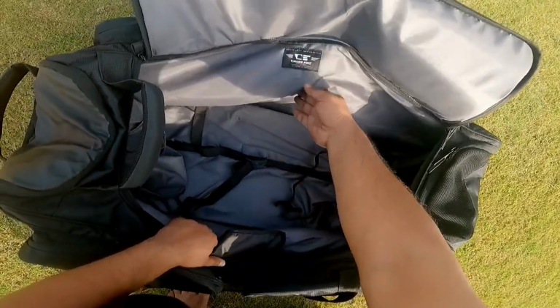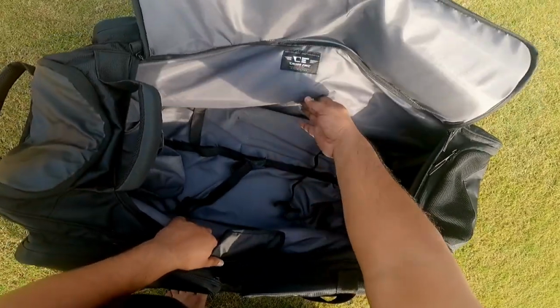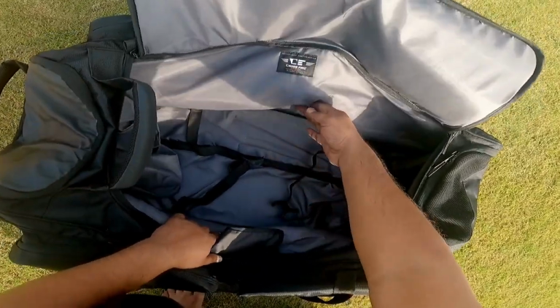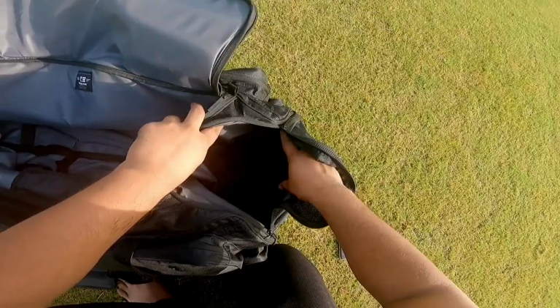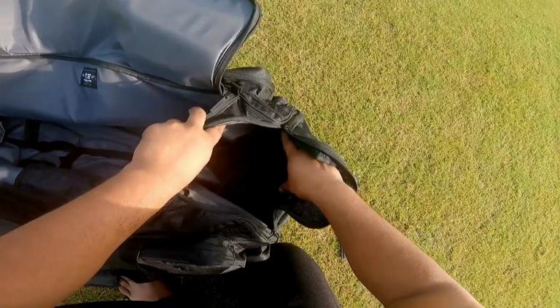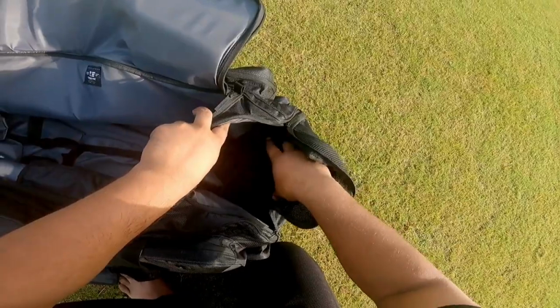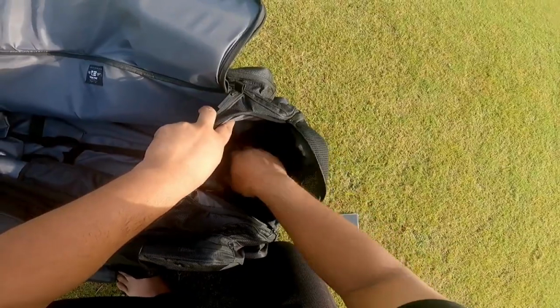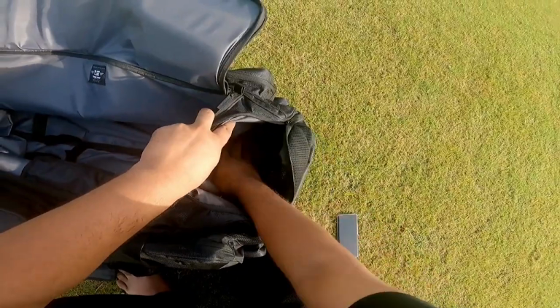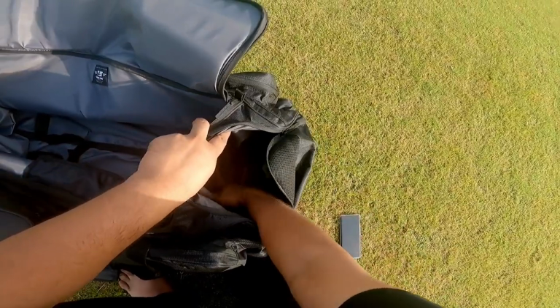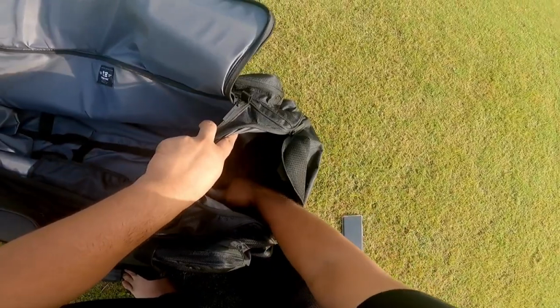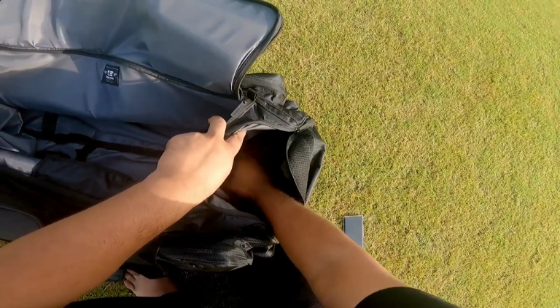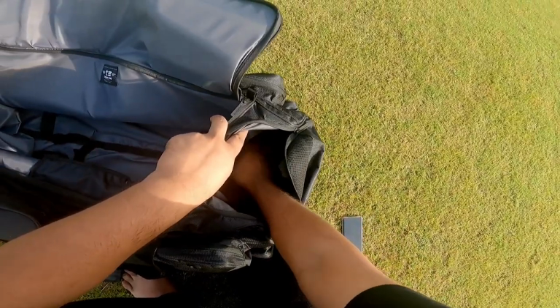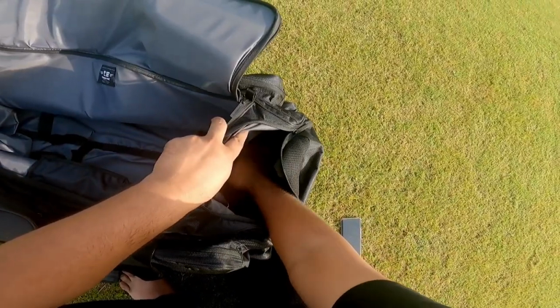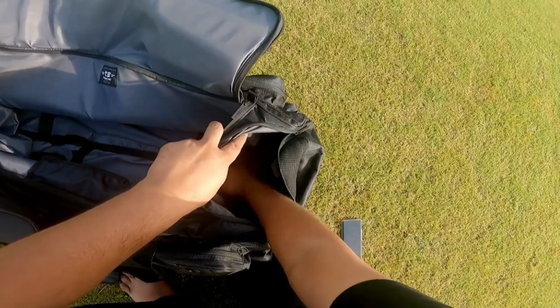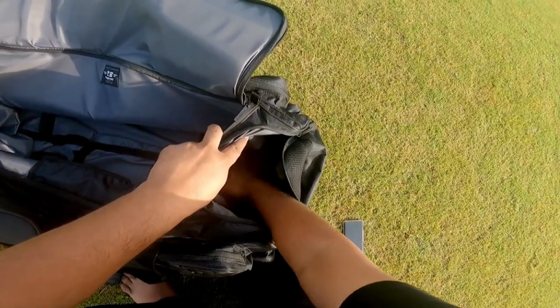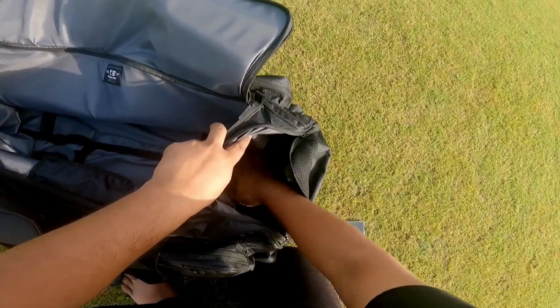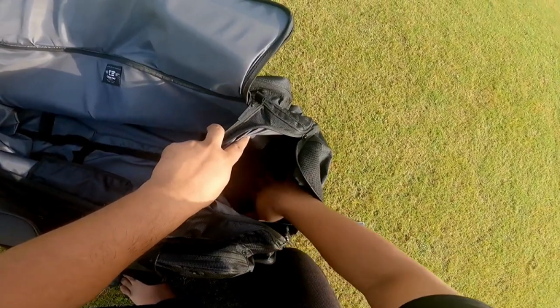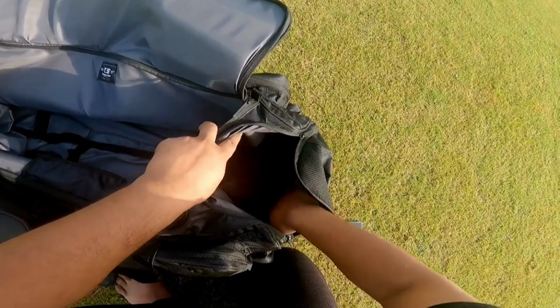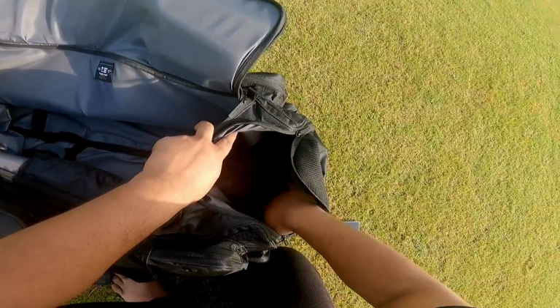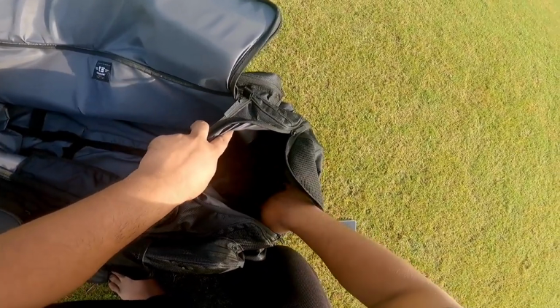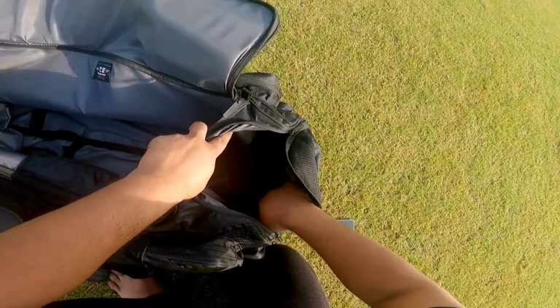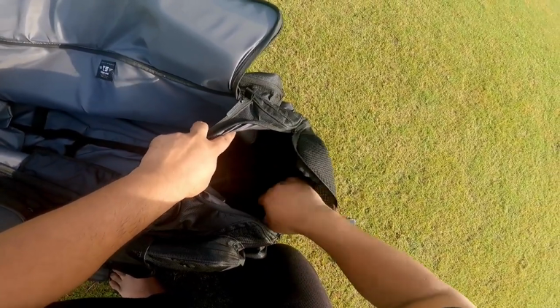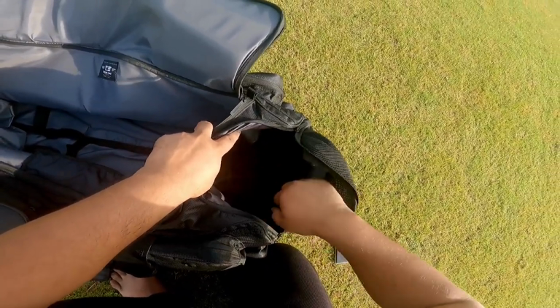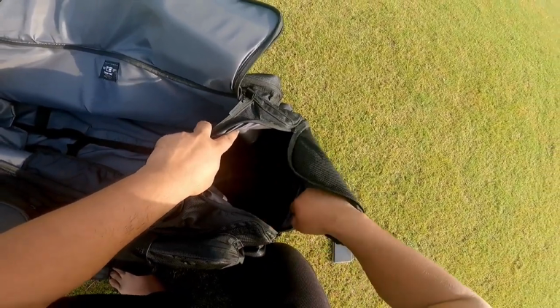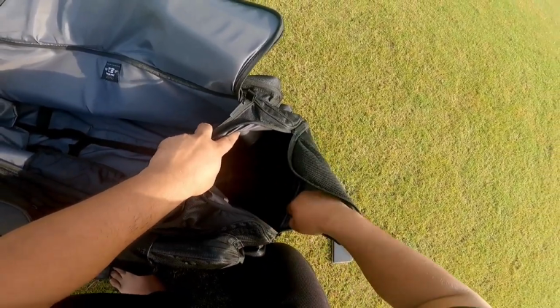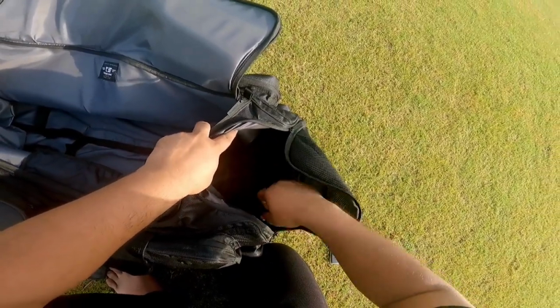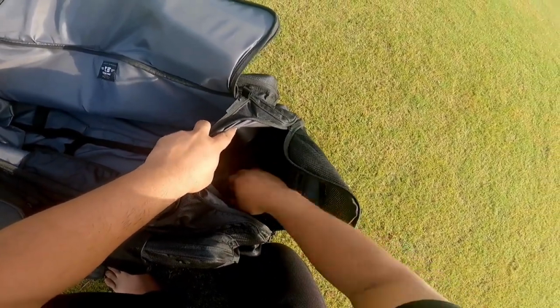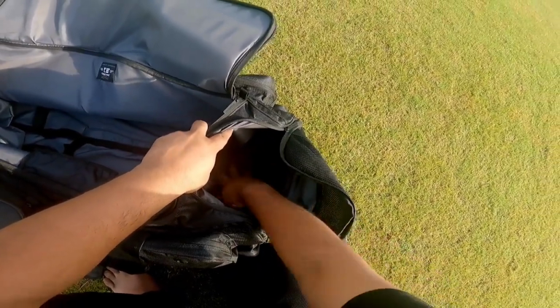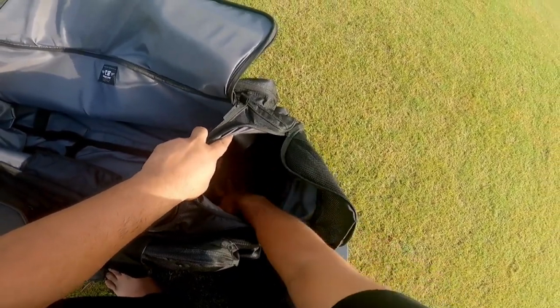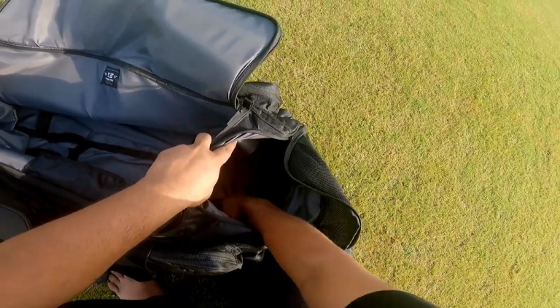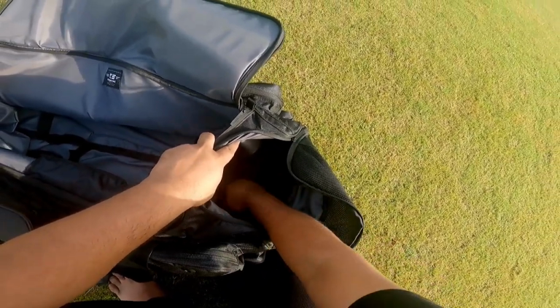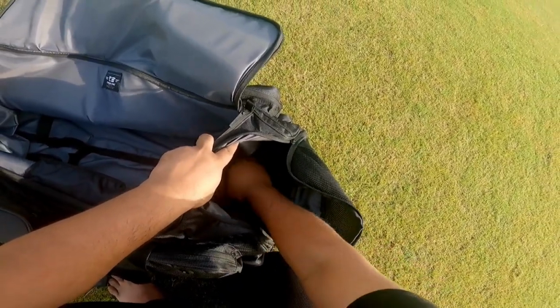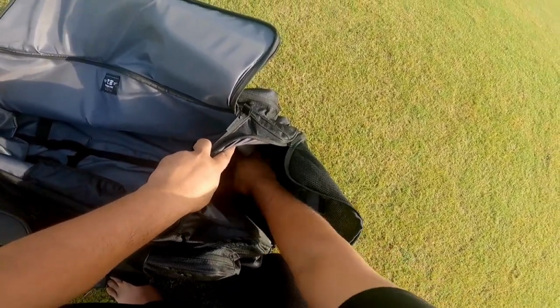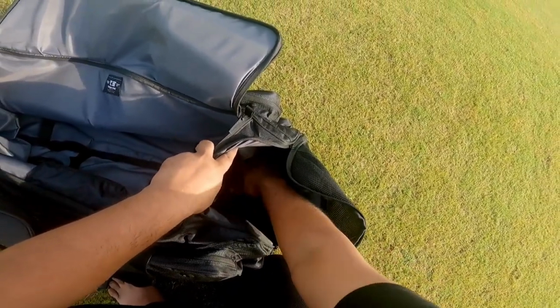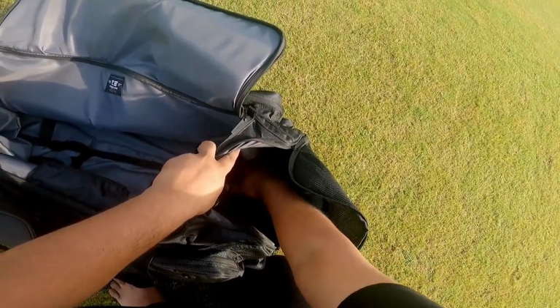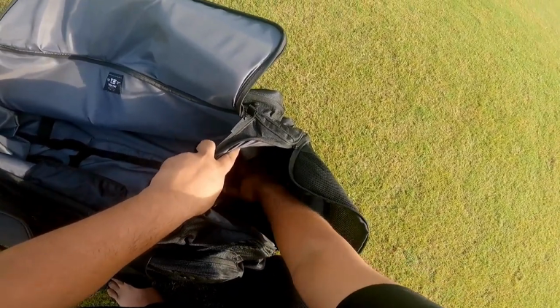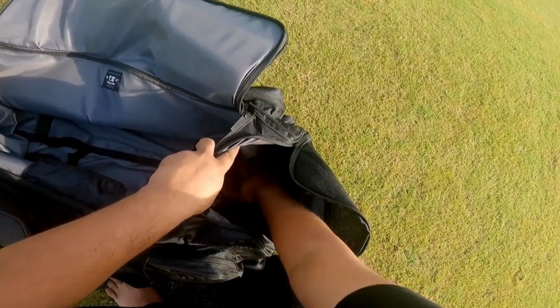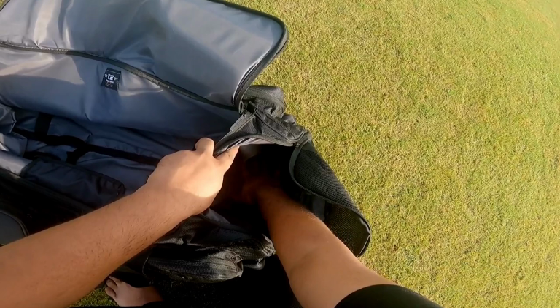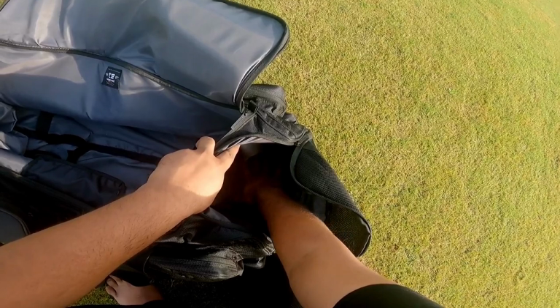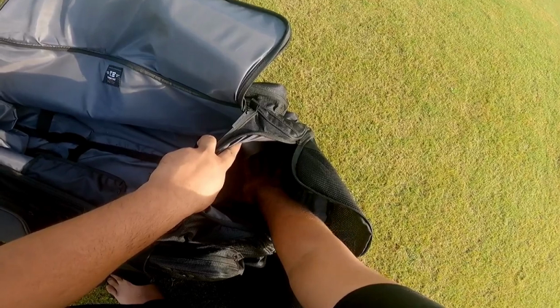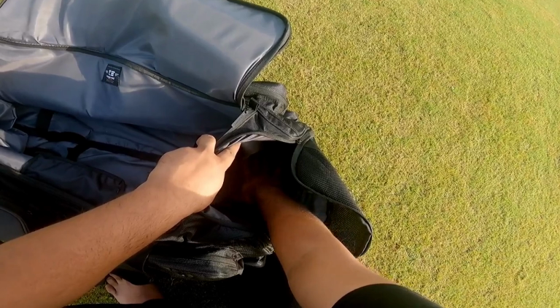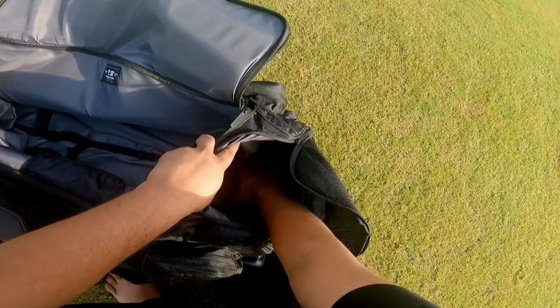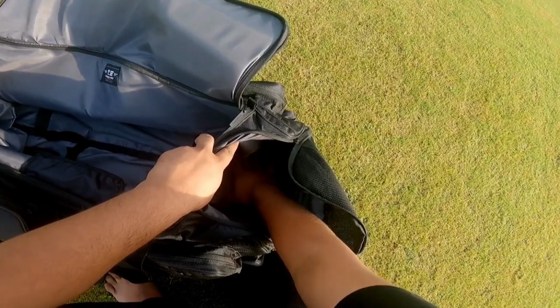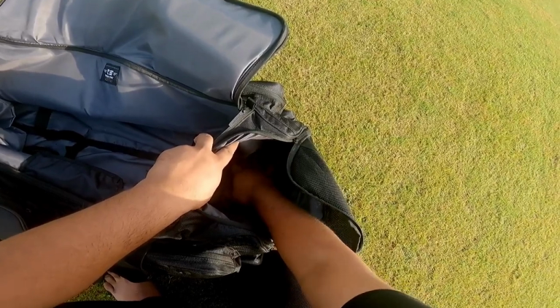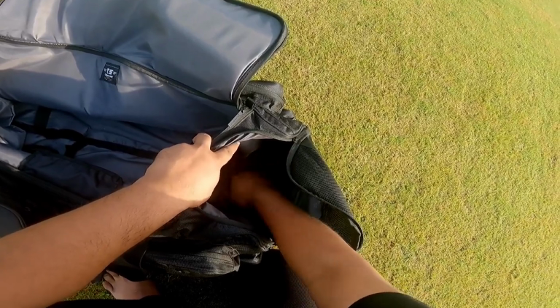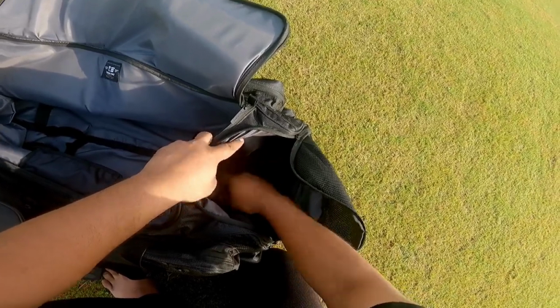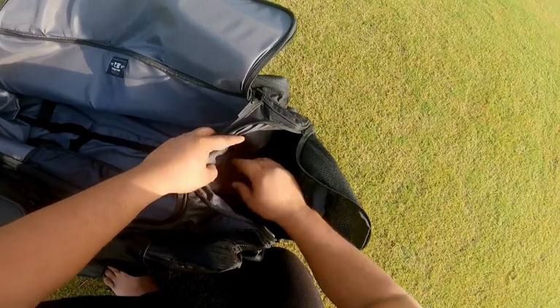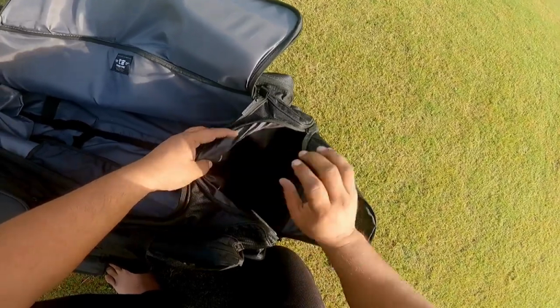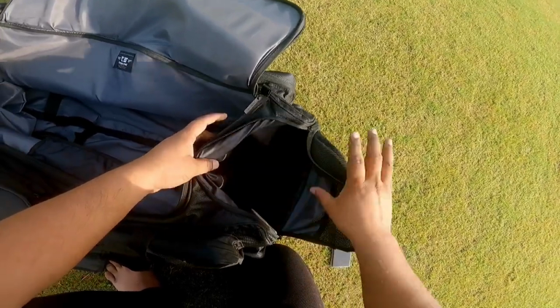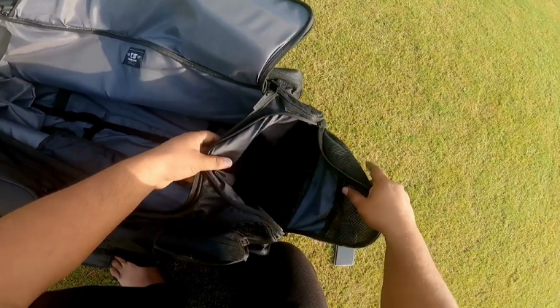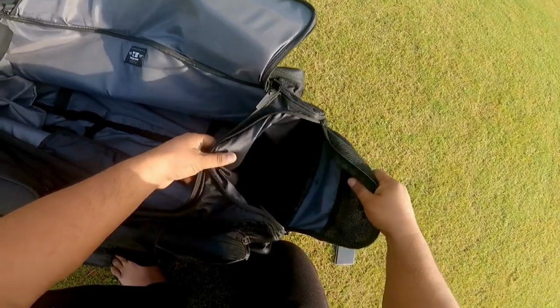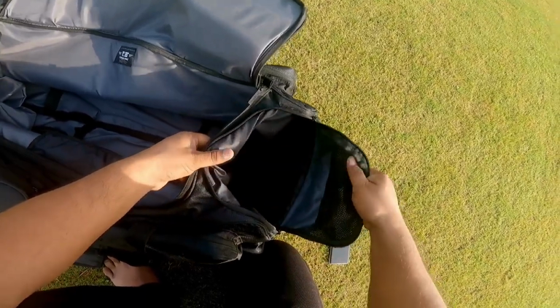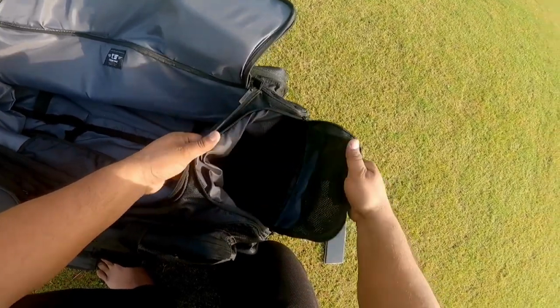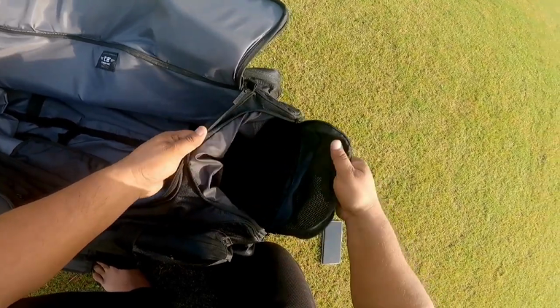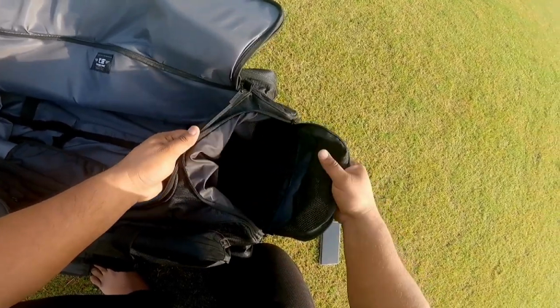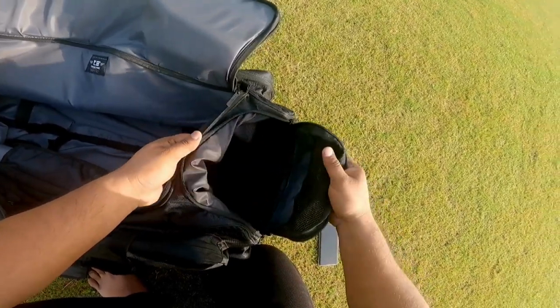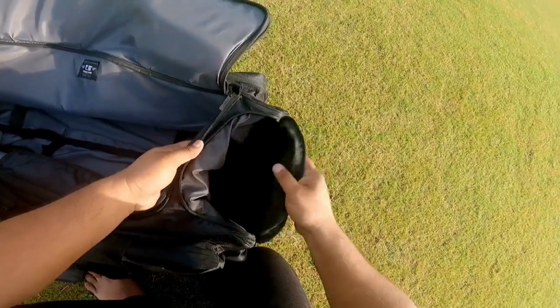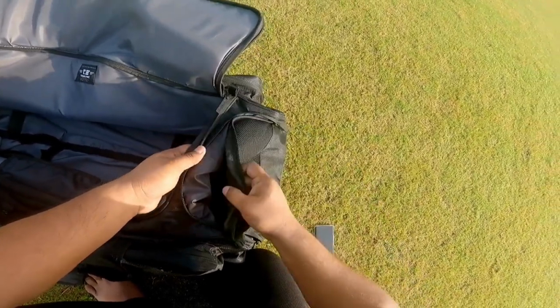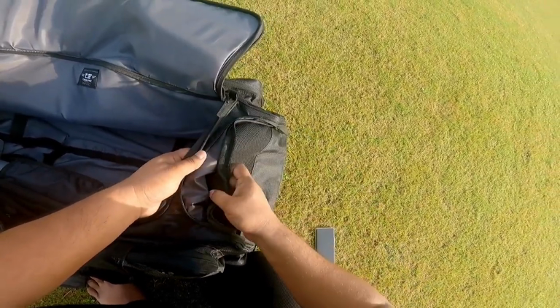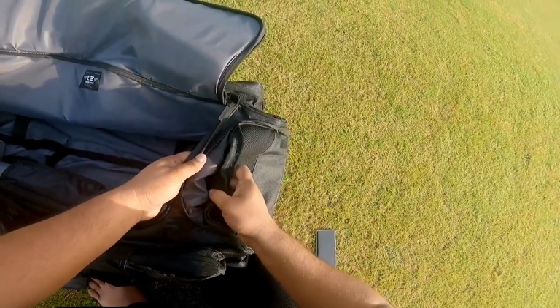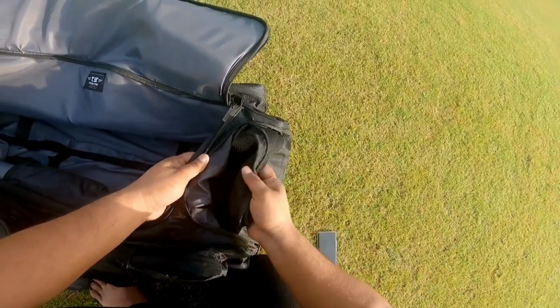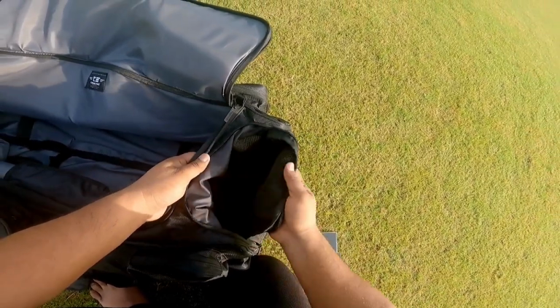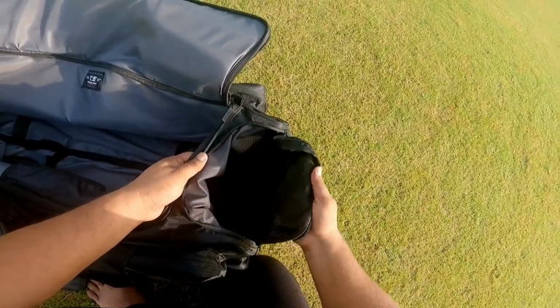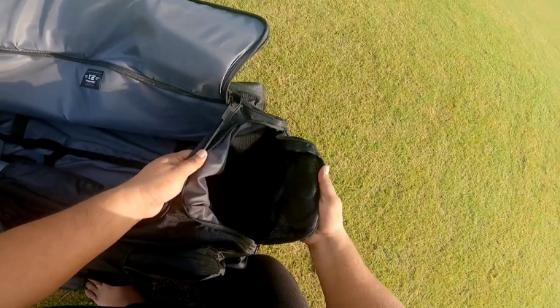There is a shoe pocket where you can keep your shoes. It is very good — there is a mesh, so air can pass through and your shoes won't smell up the rest of the kit bag.